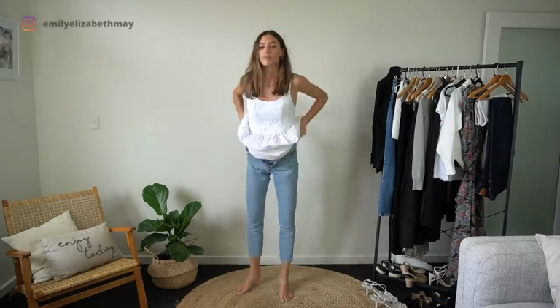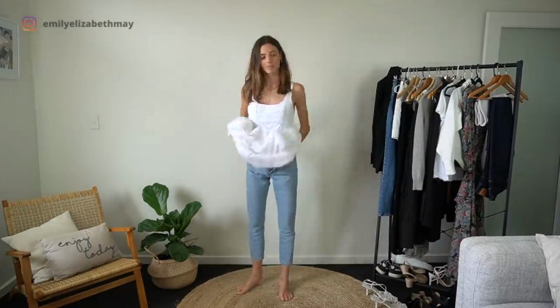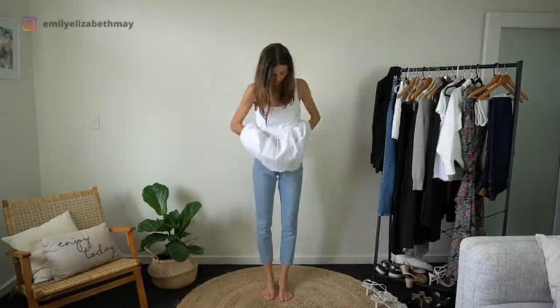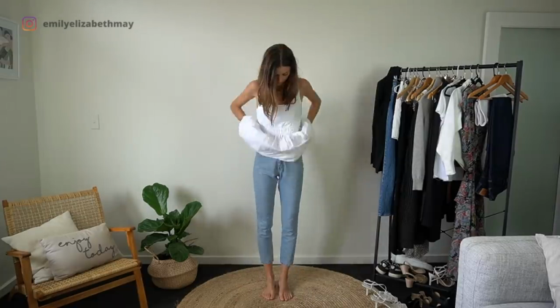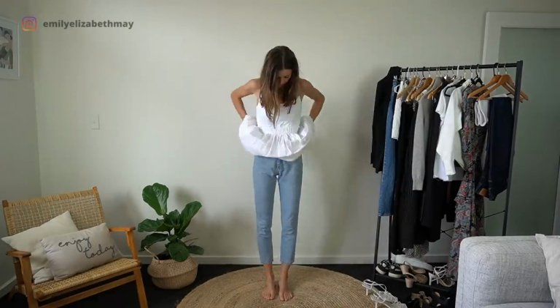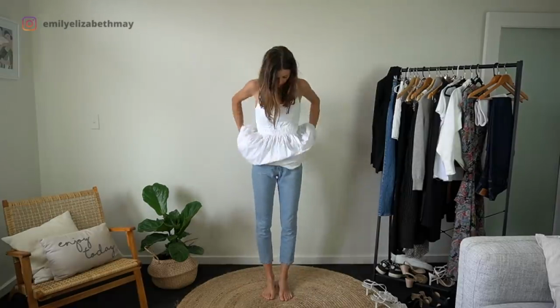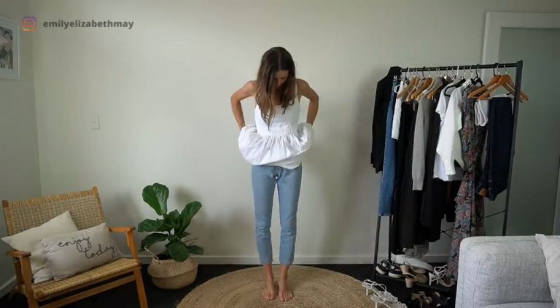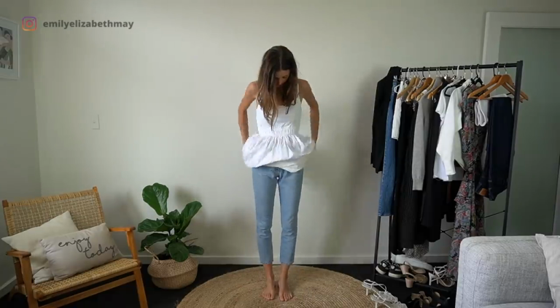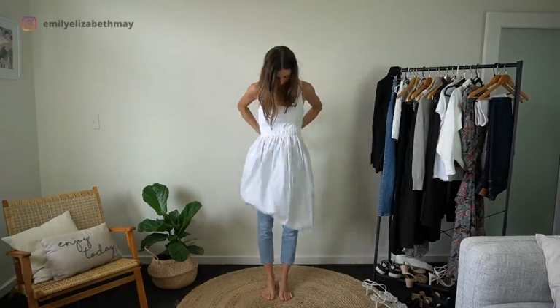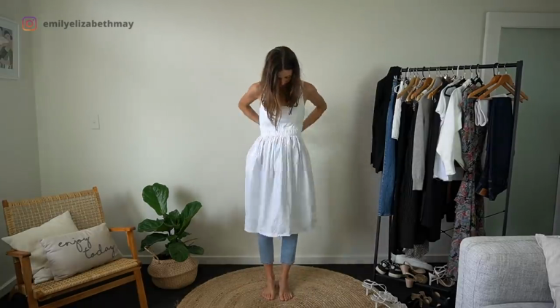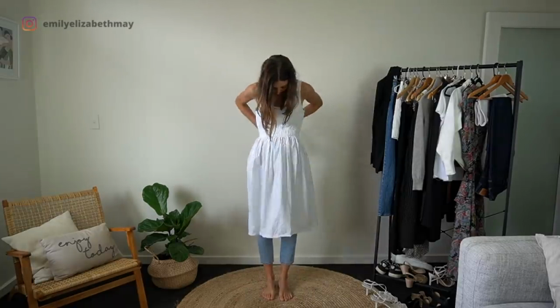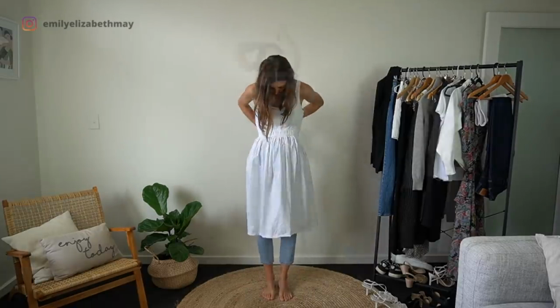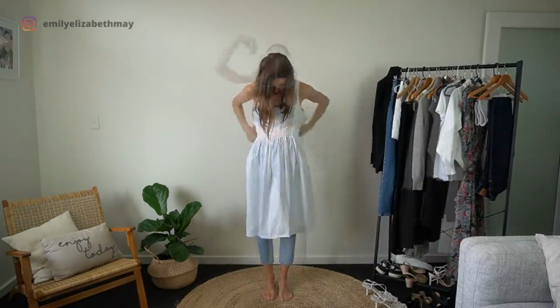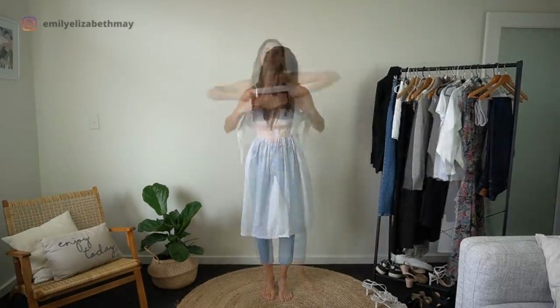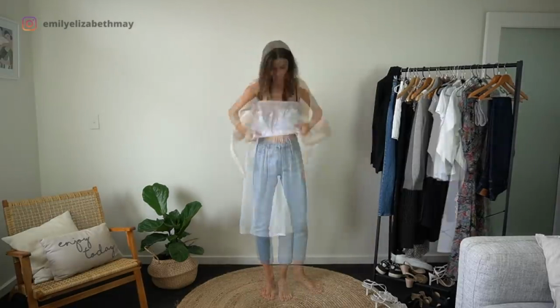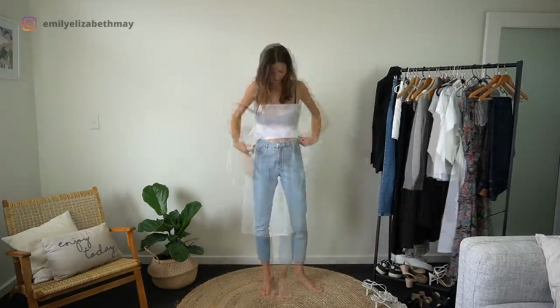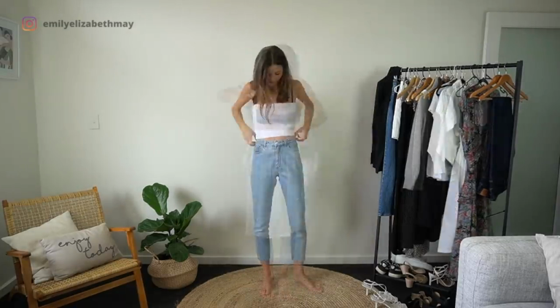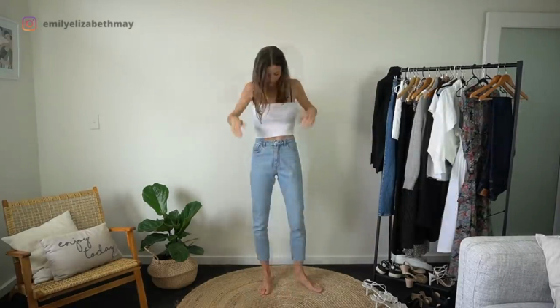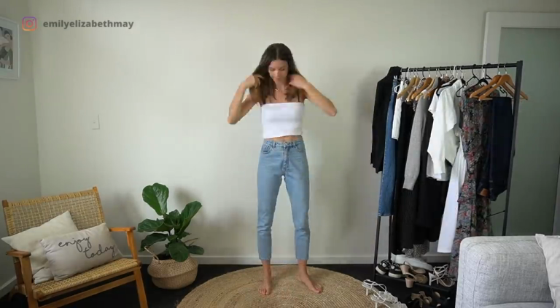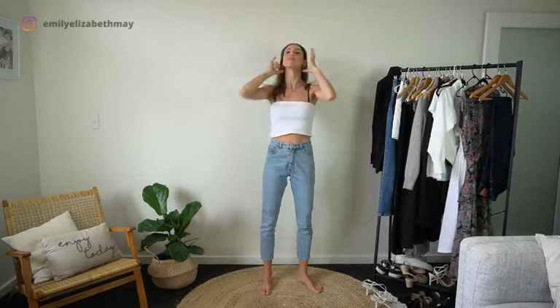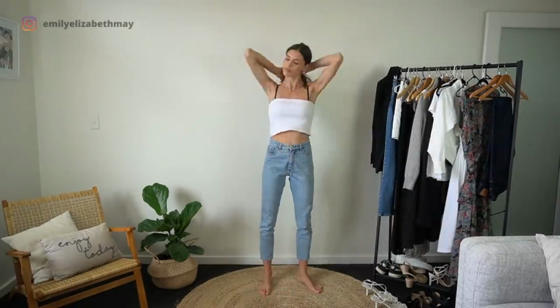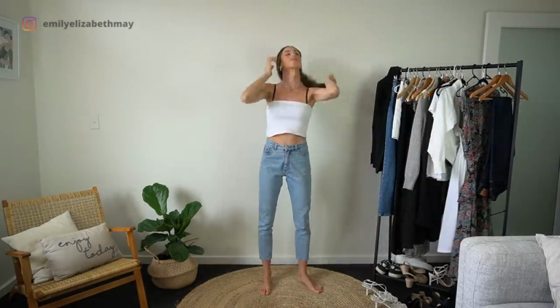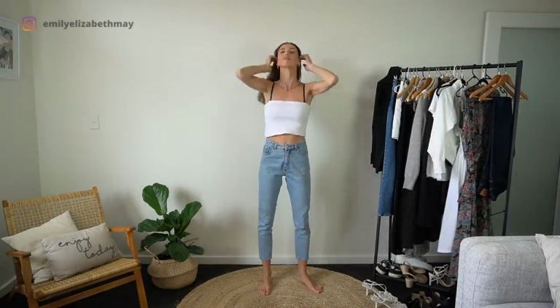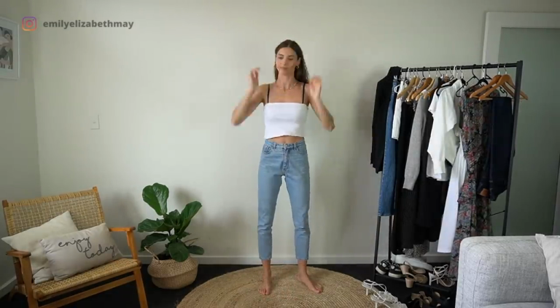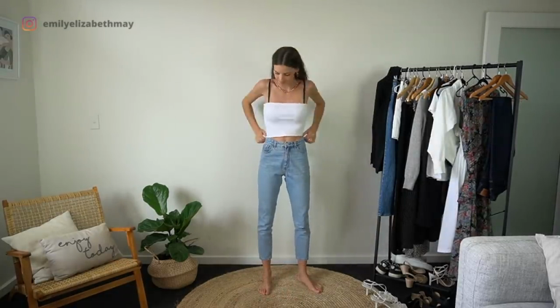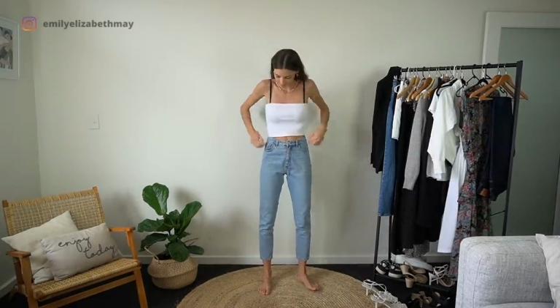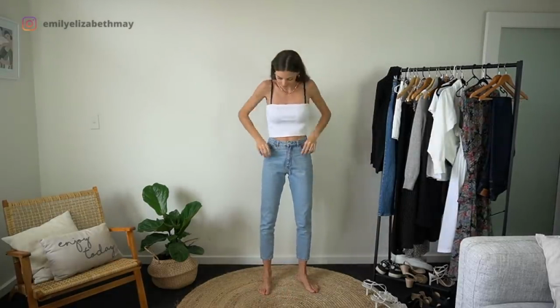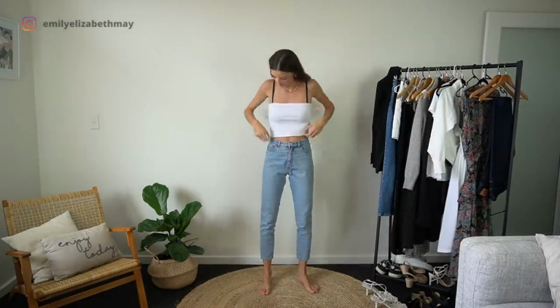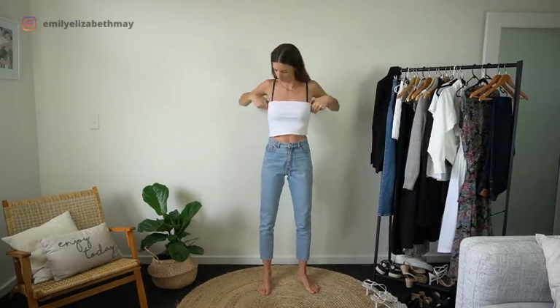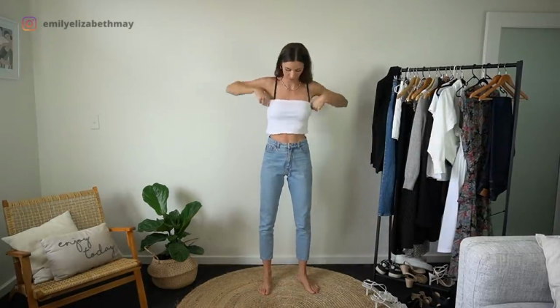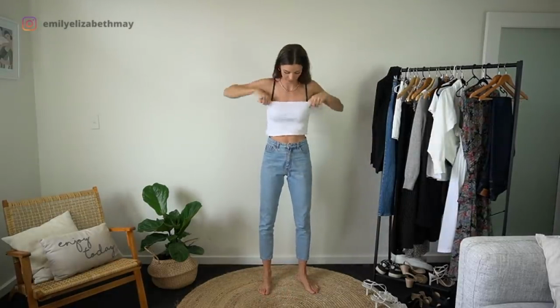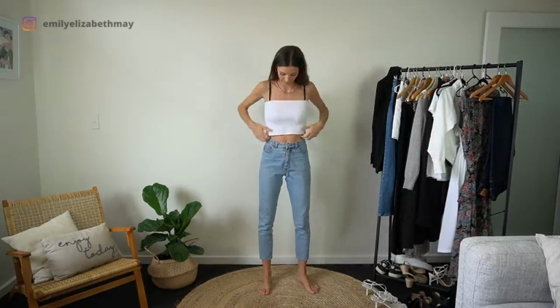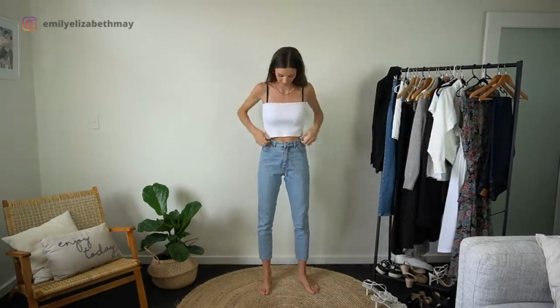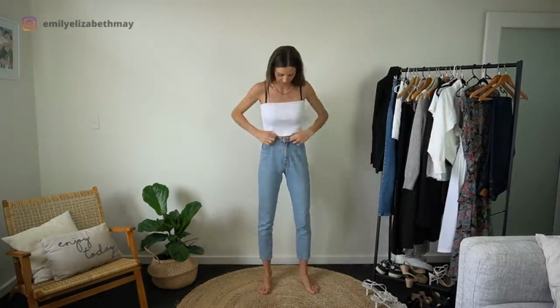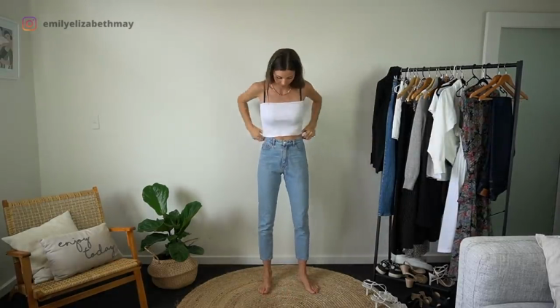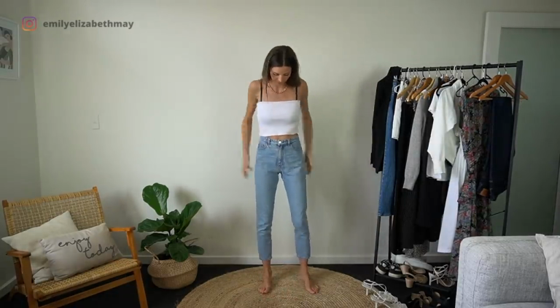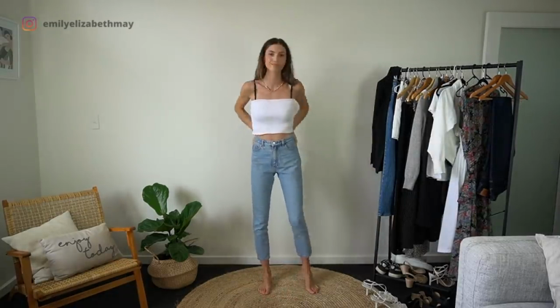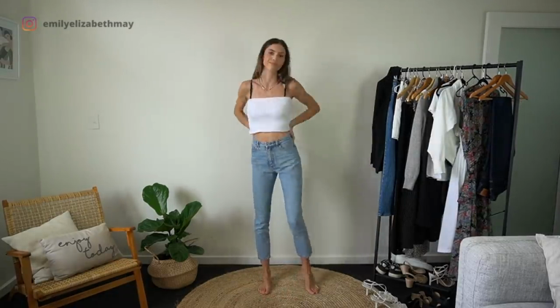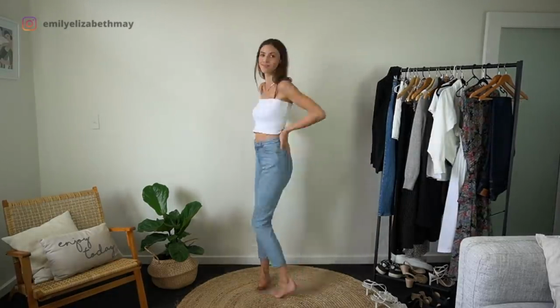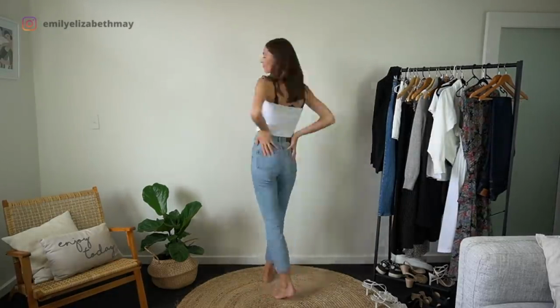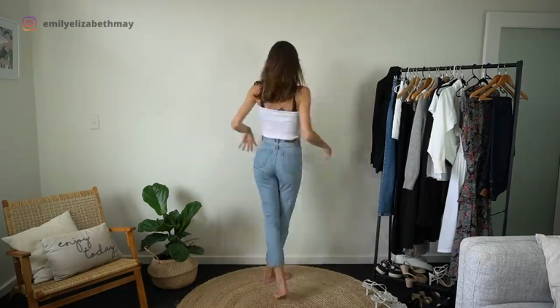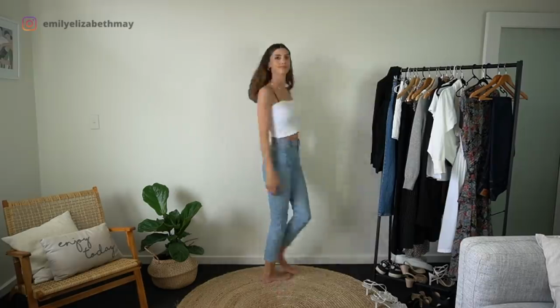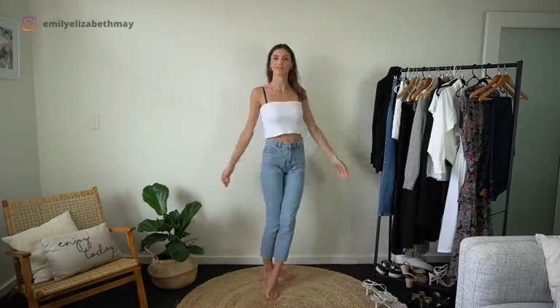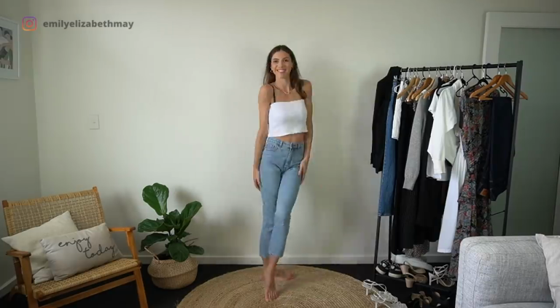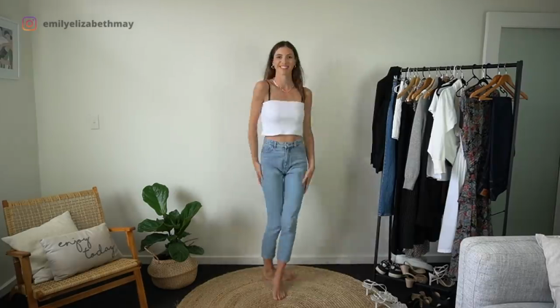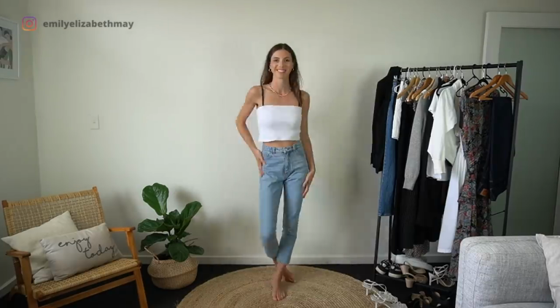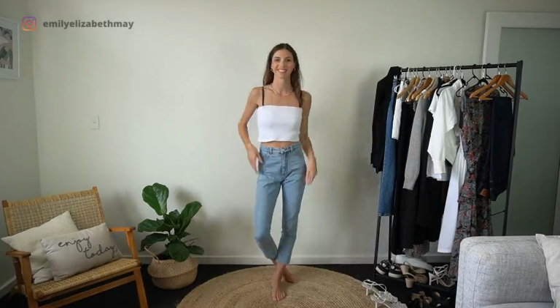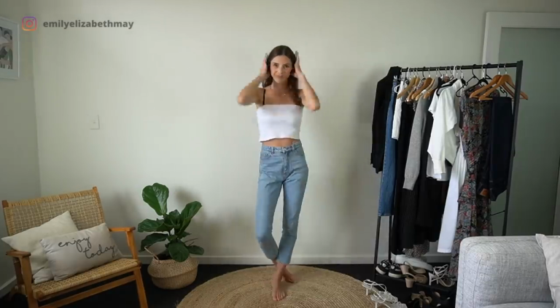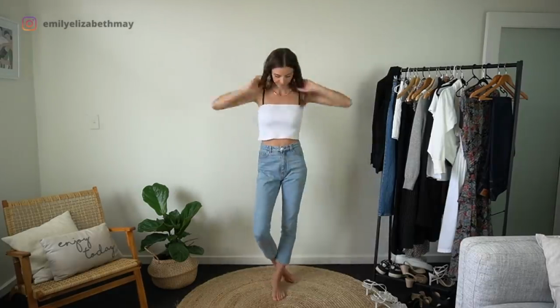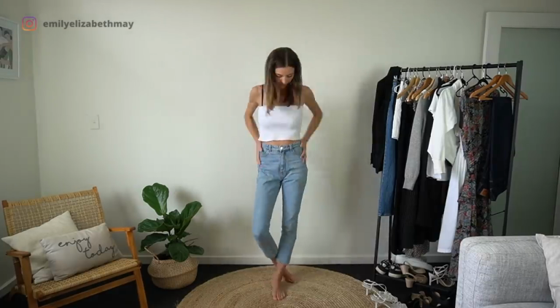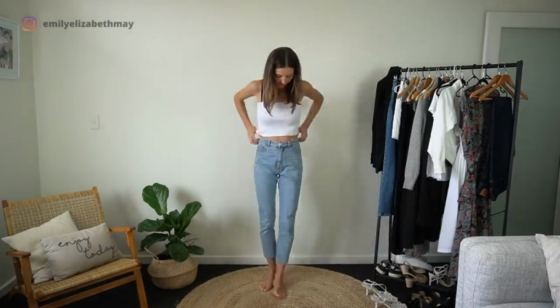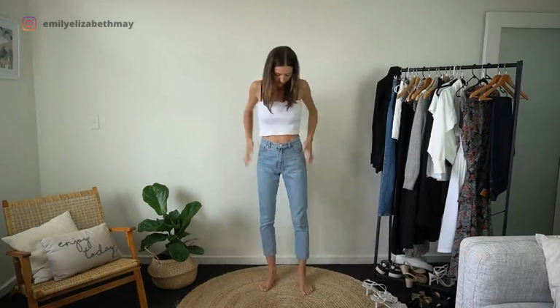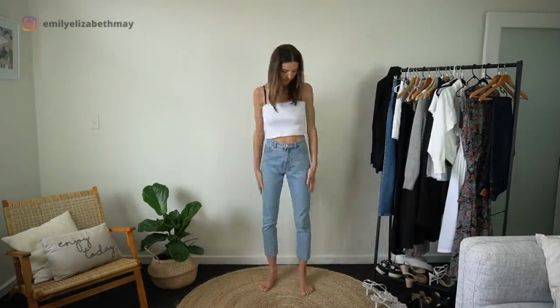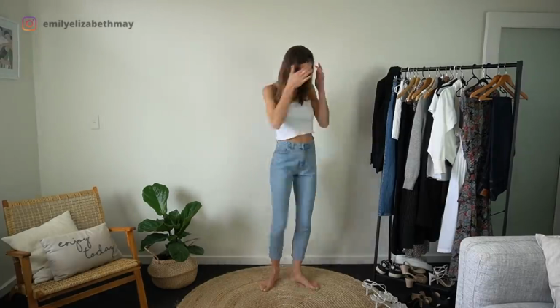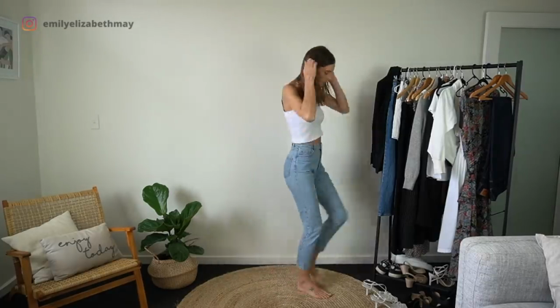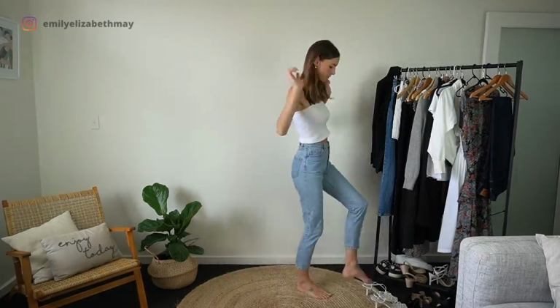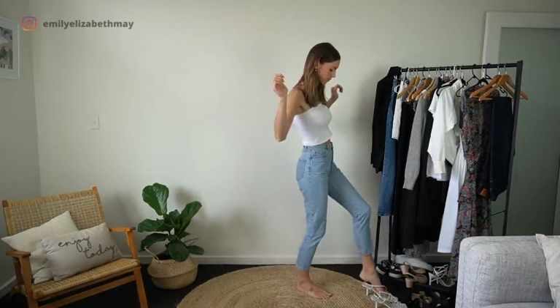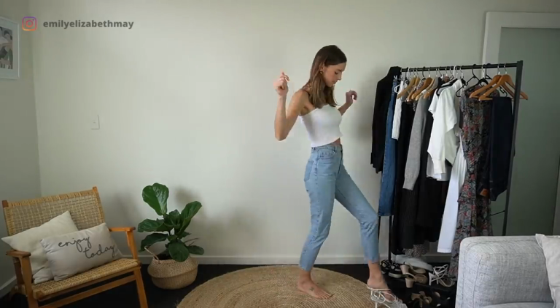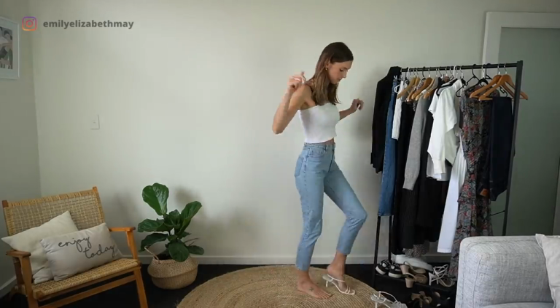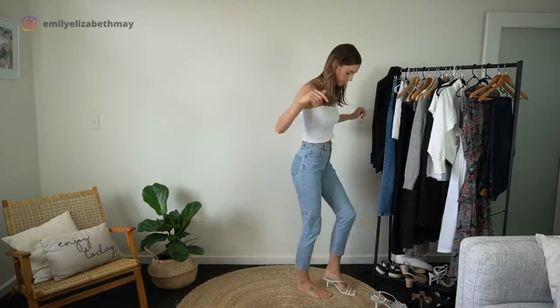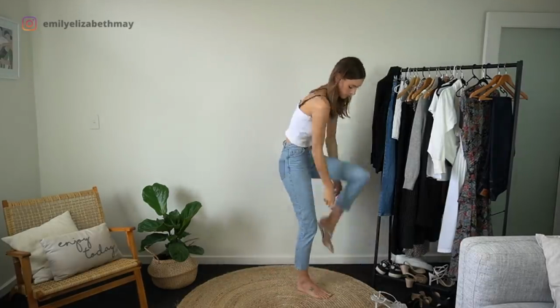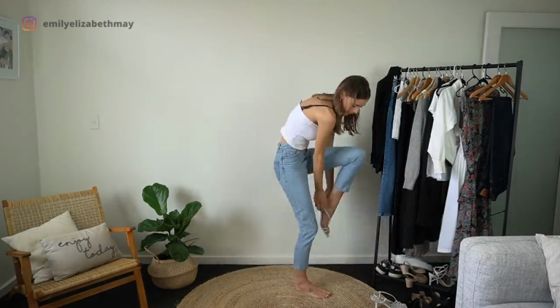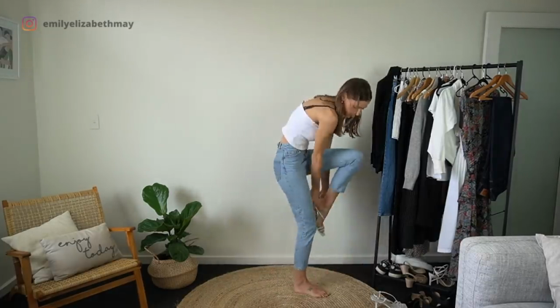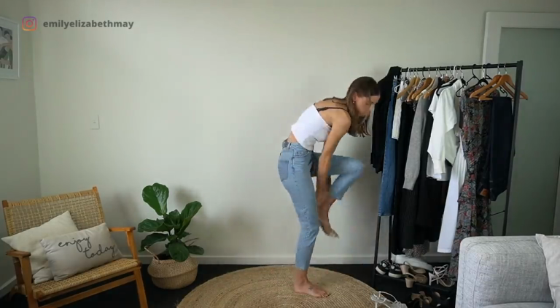Another blue denim and black blazer outfit — this one is super cute. I've just gone for a white top and matched my shoes to the top.